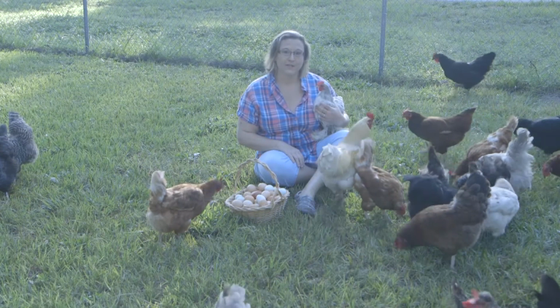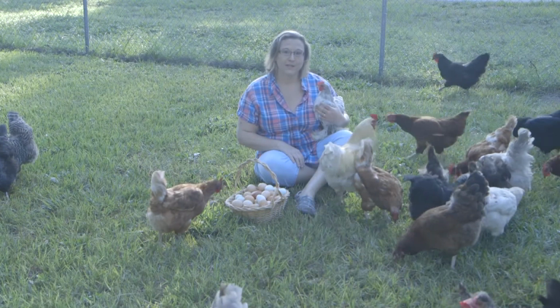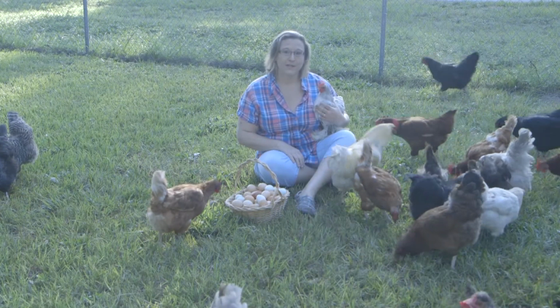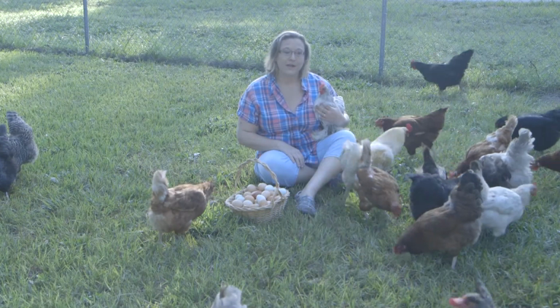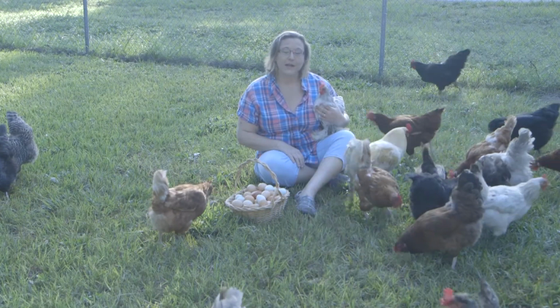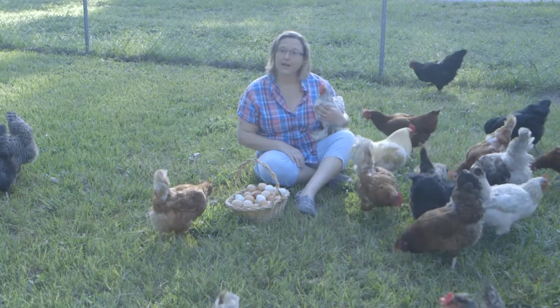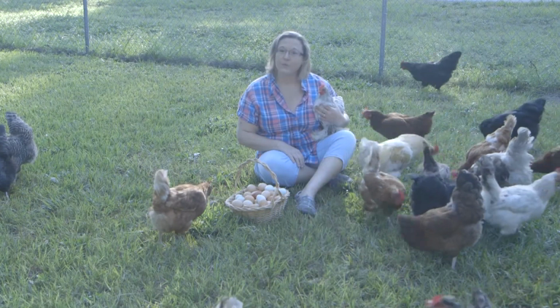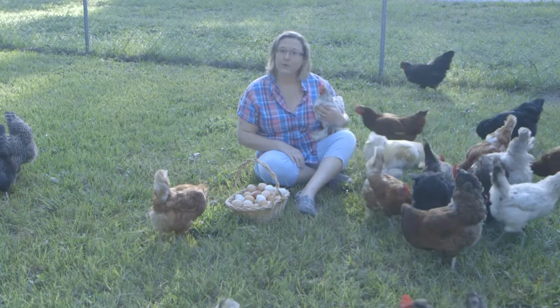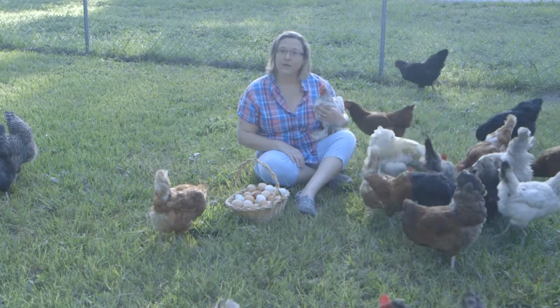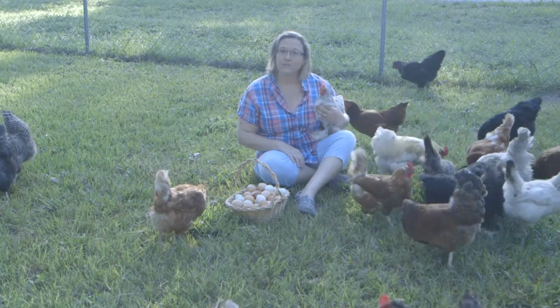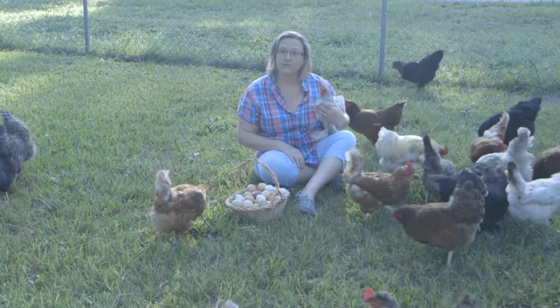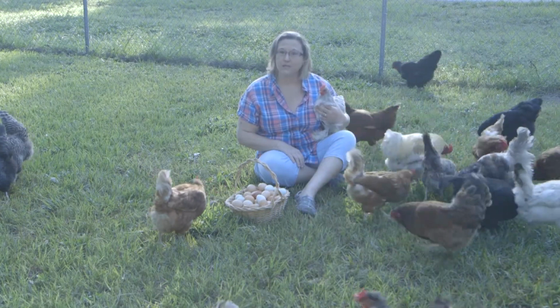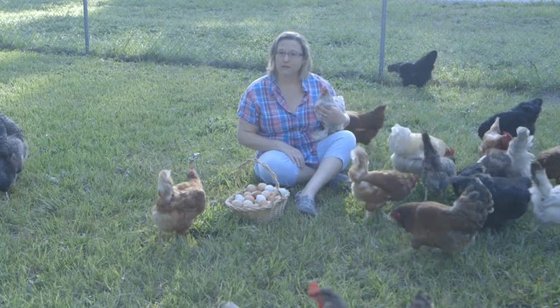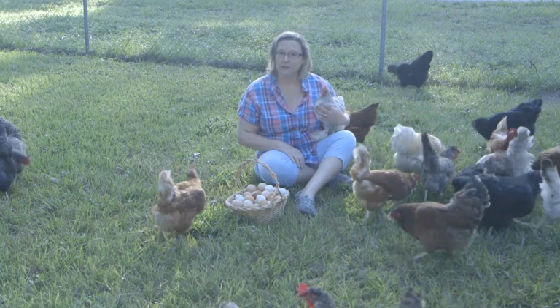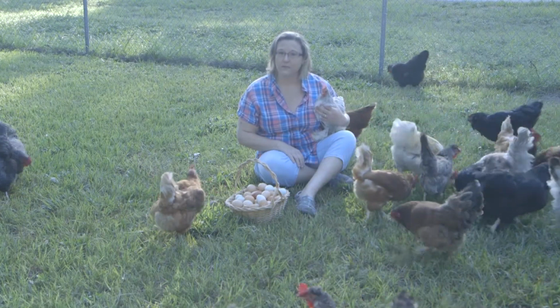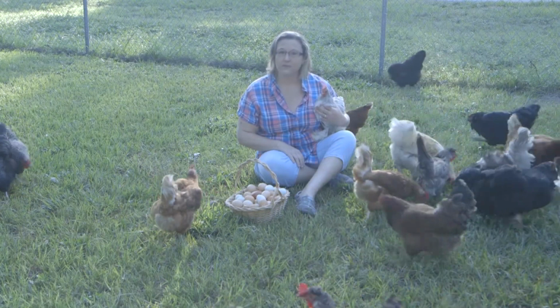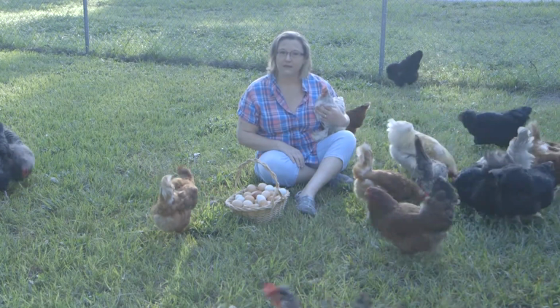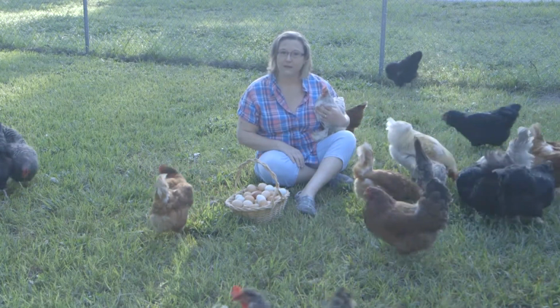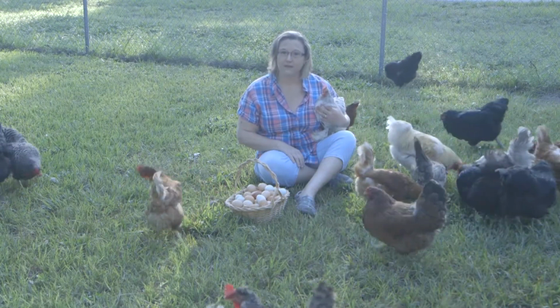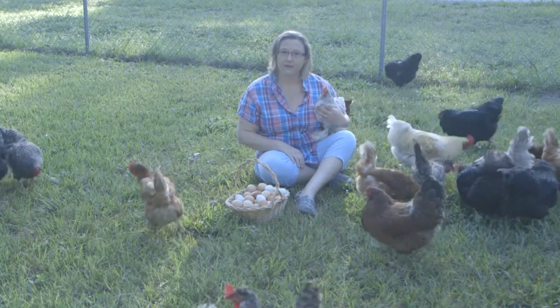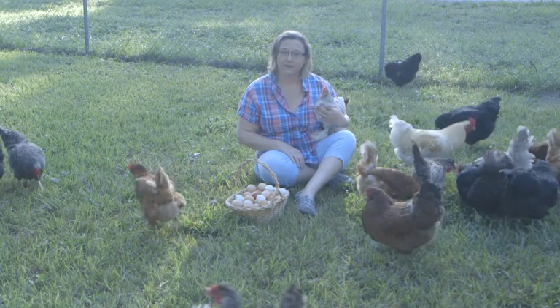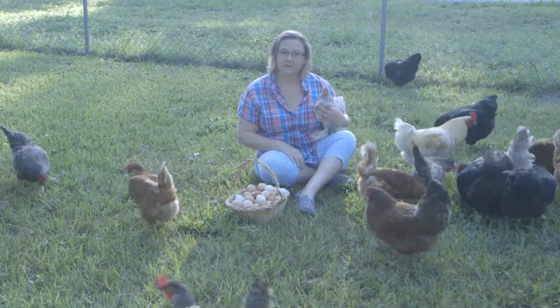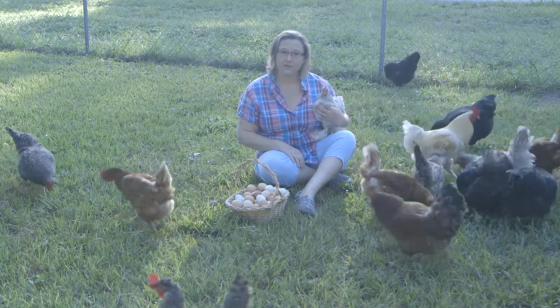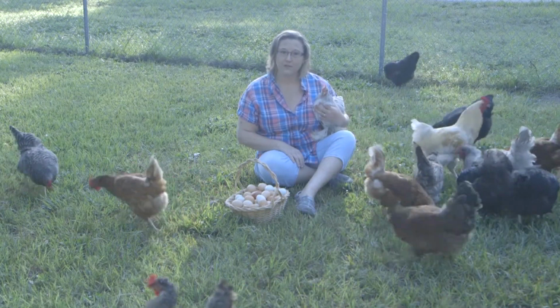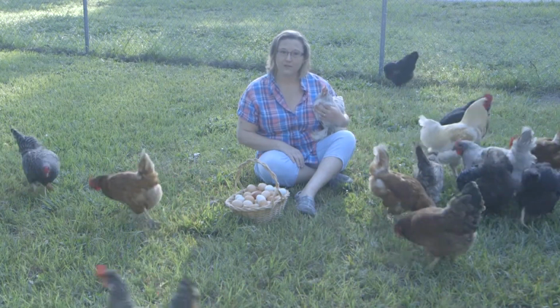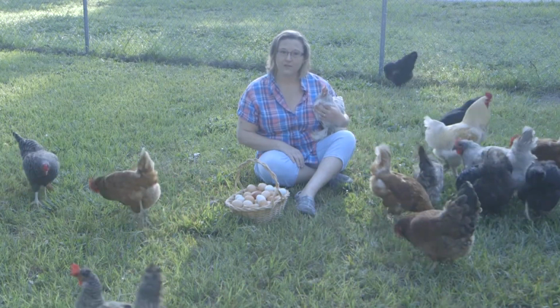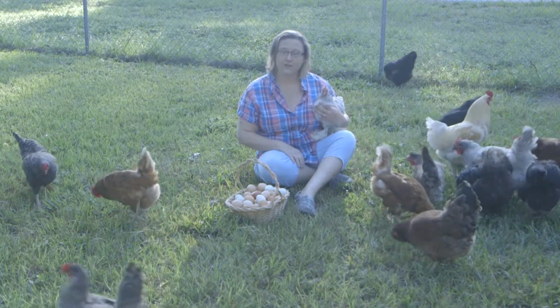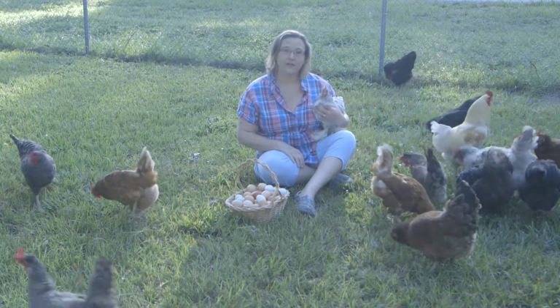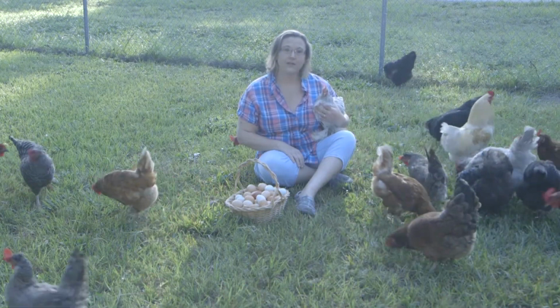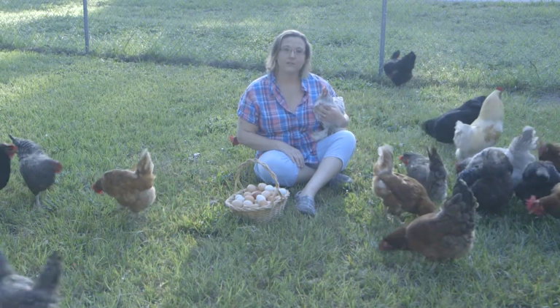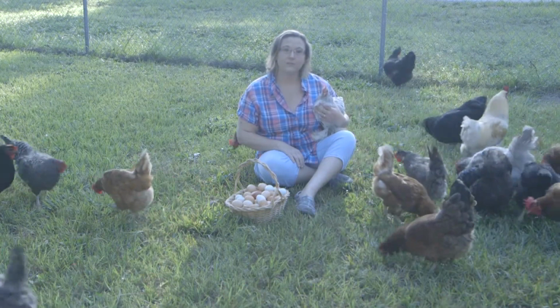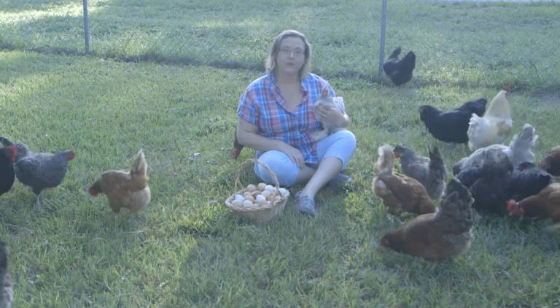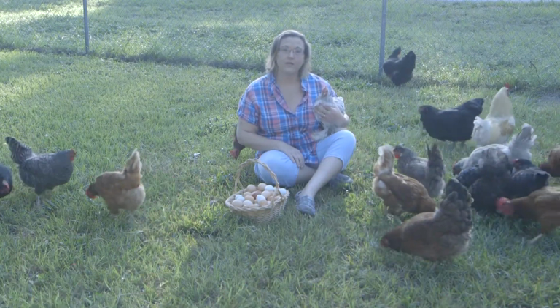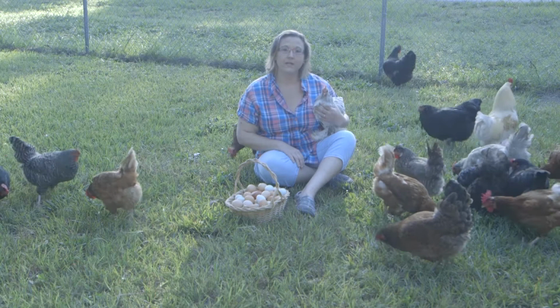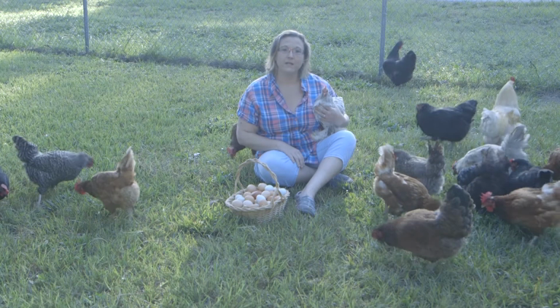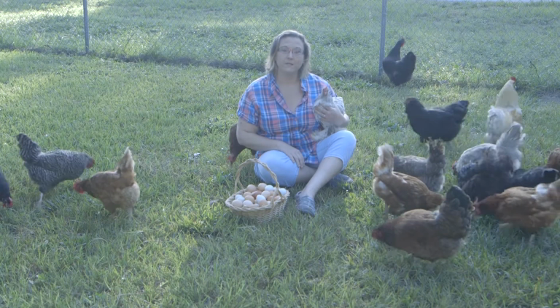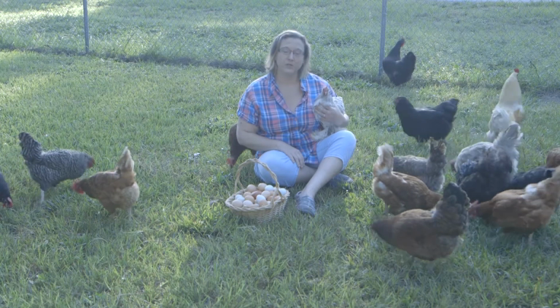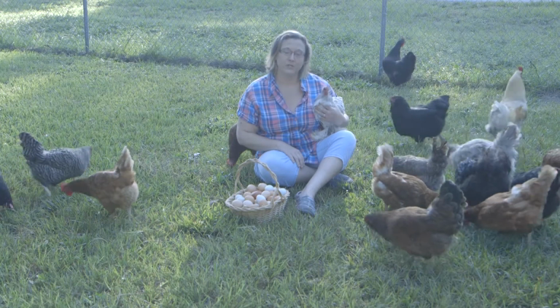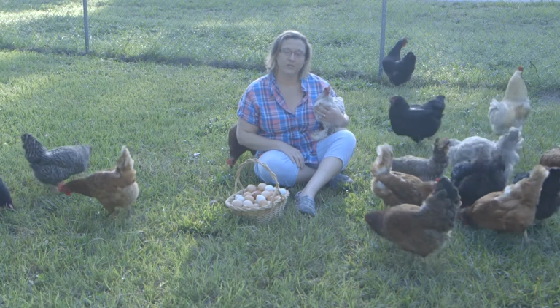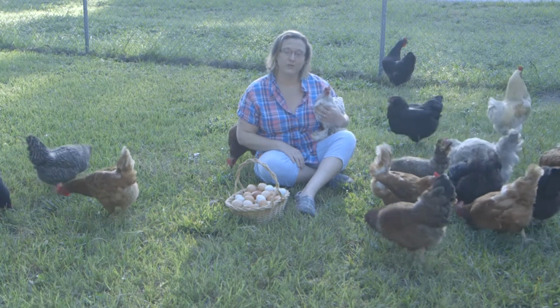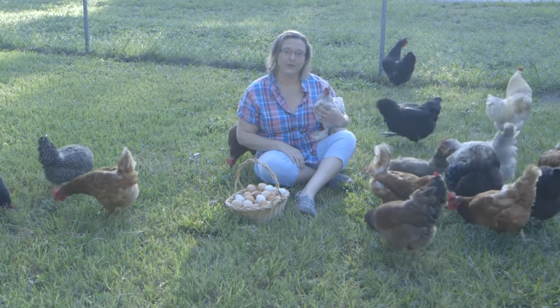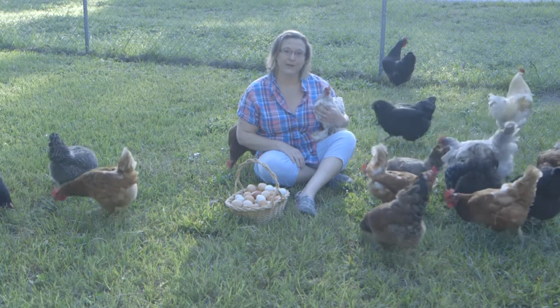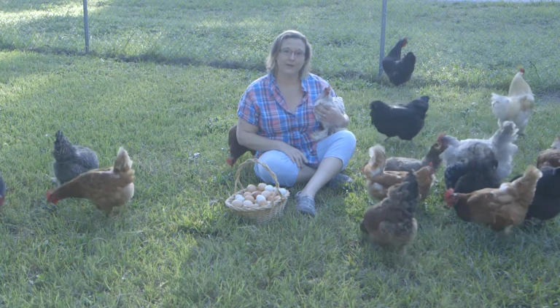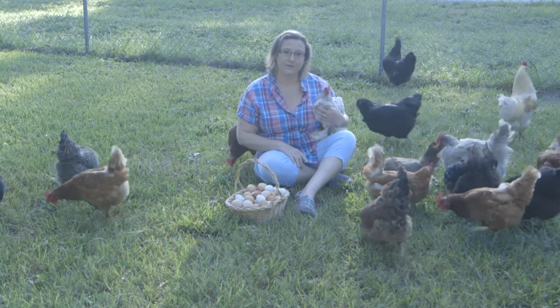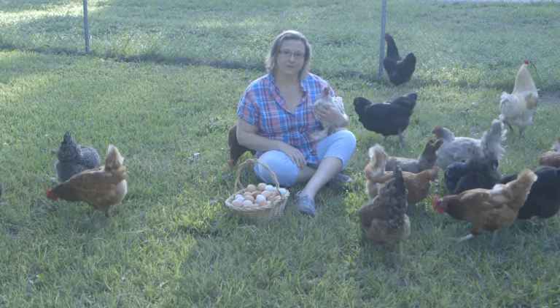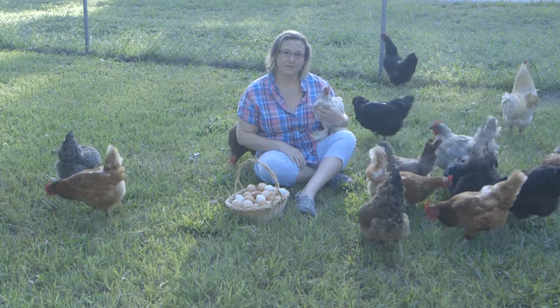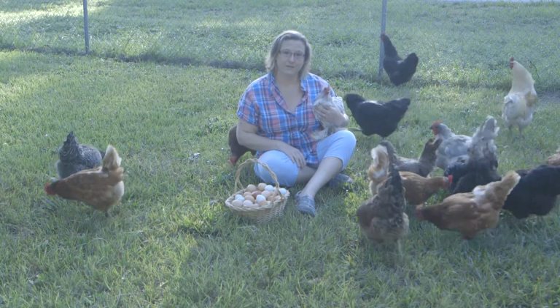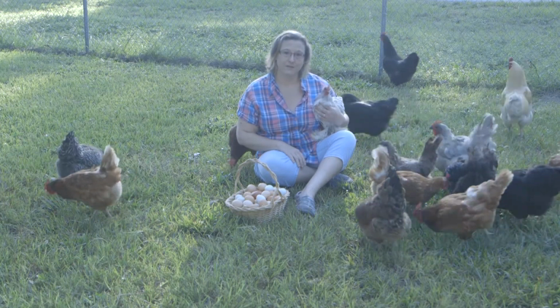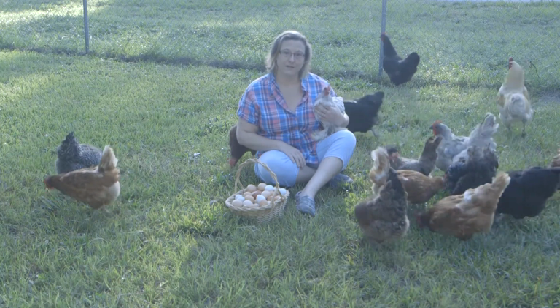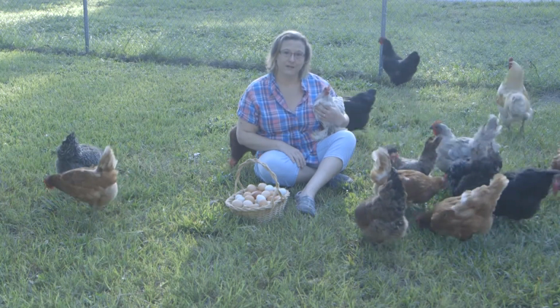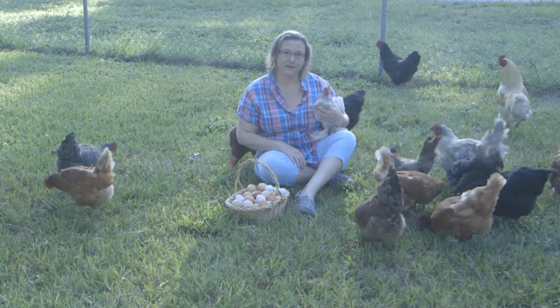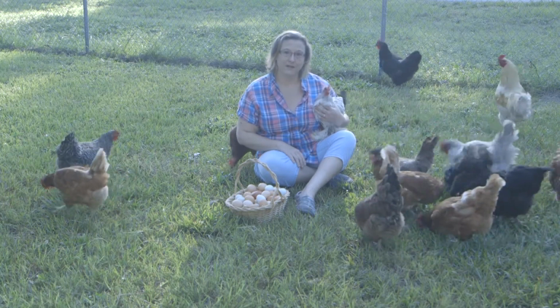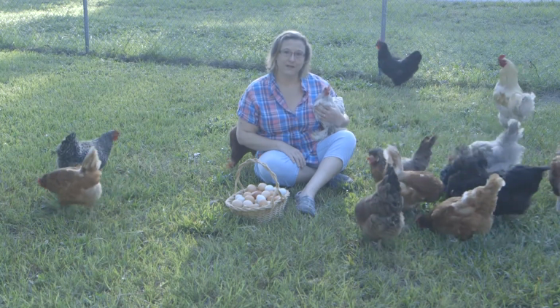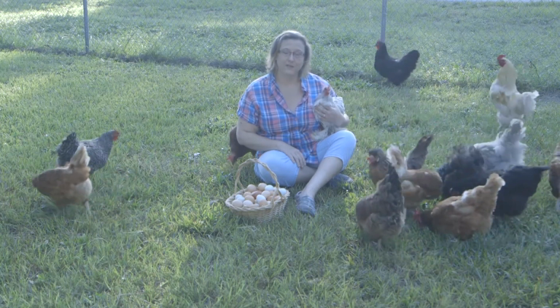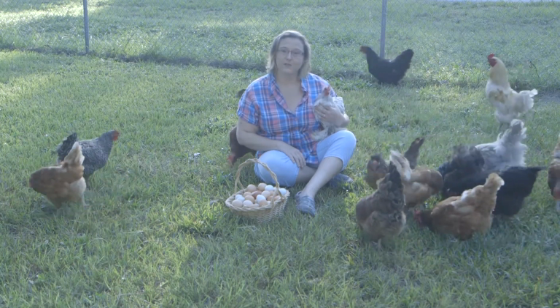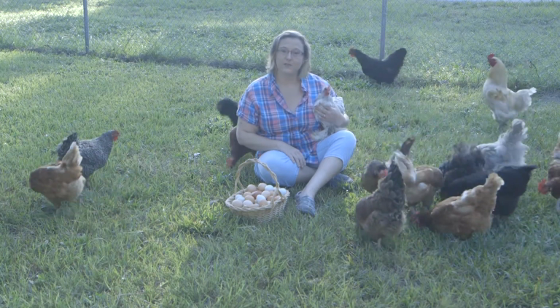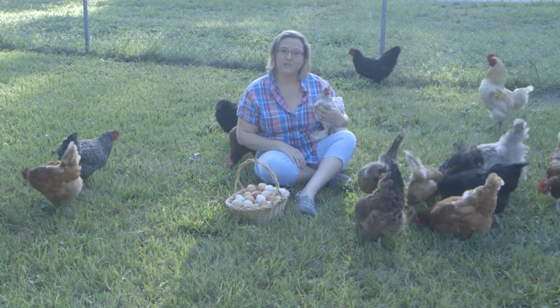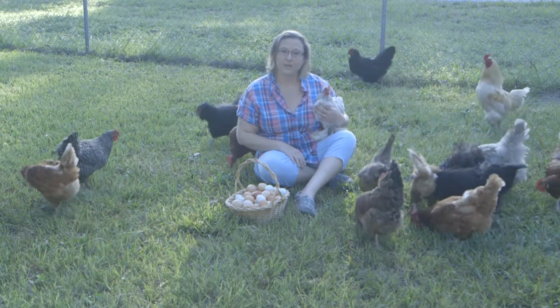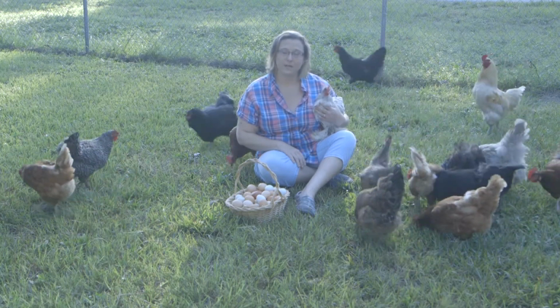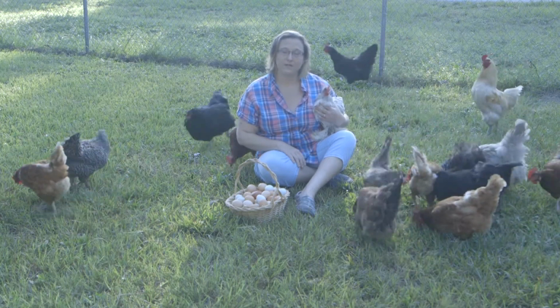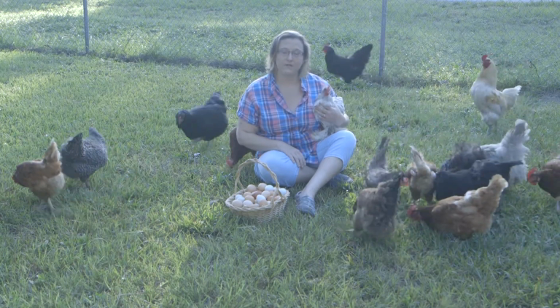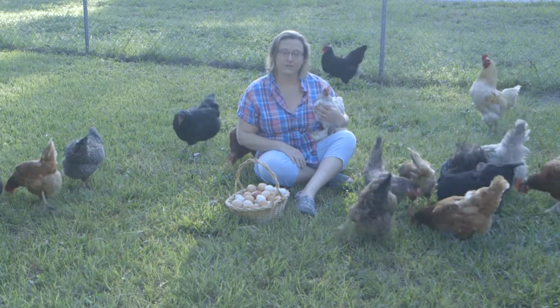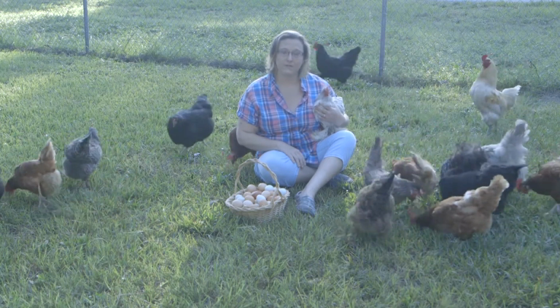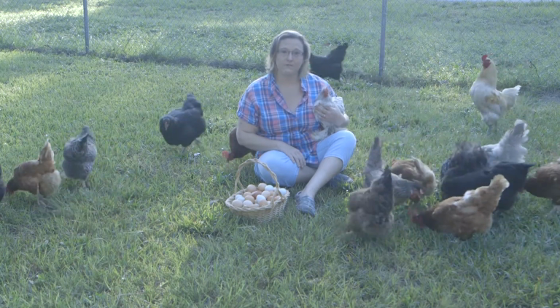I have approximately 100 laying hens currently, and I have 40 pullets growing out to expand our farm.